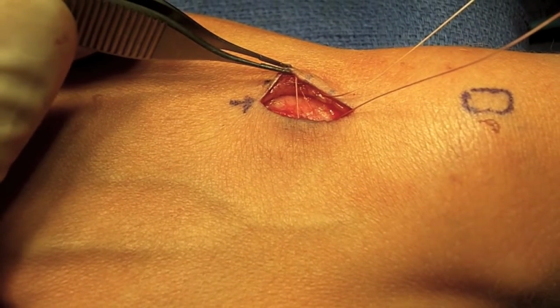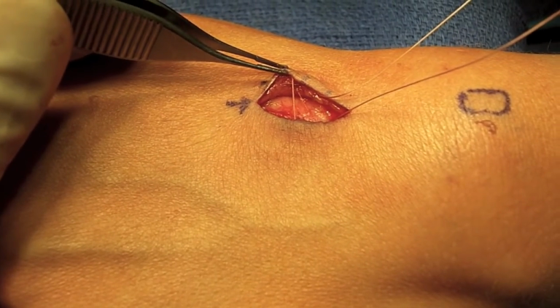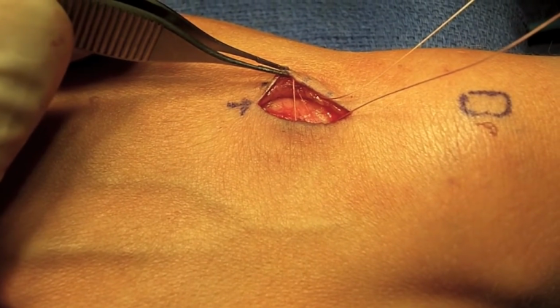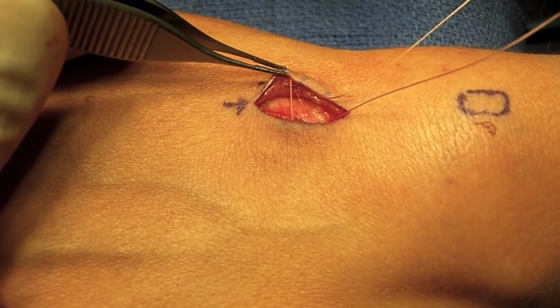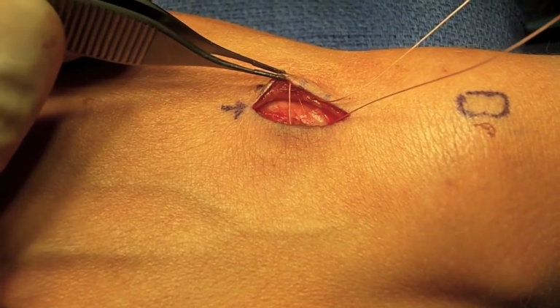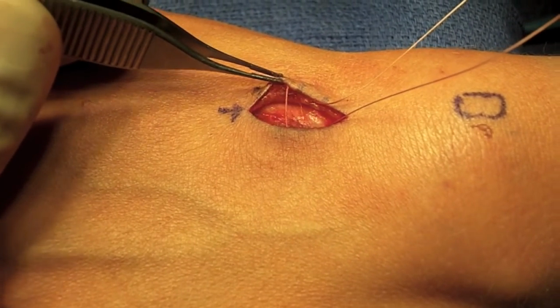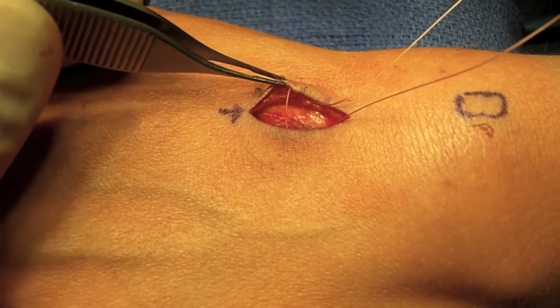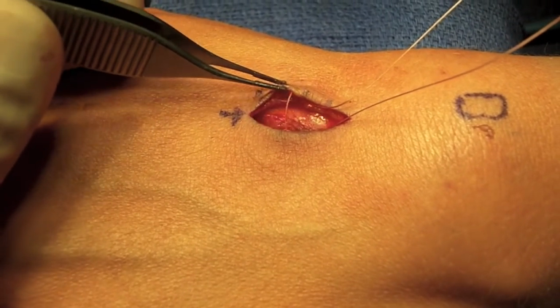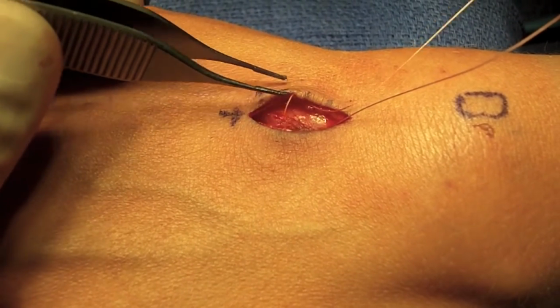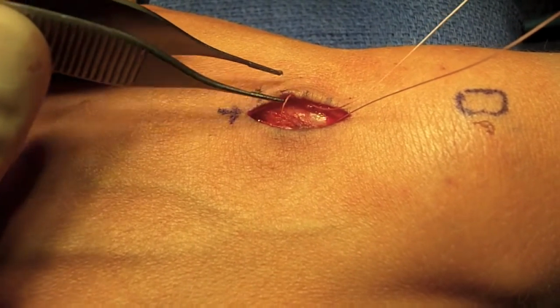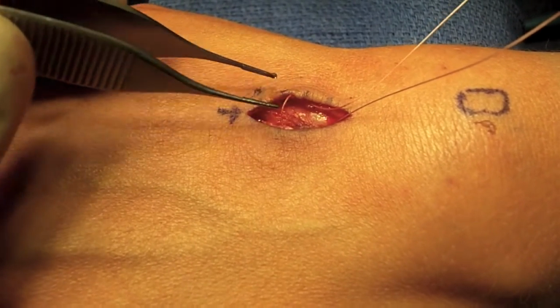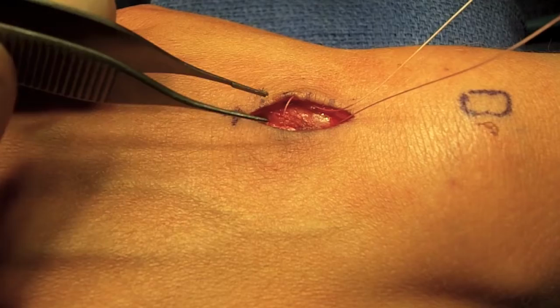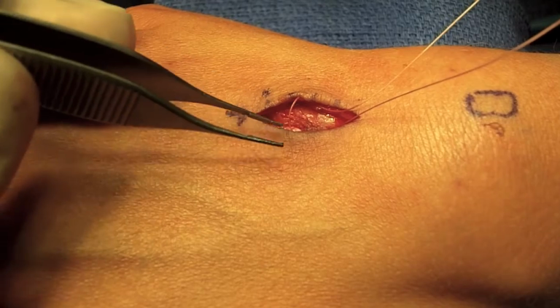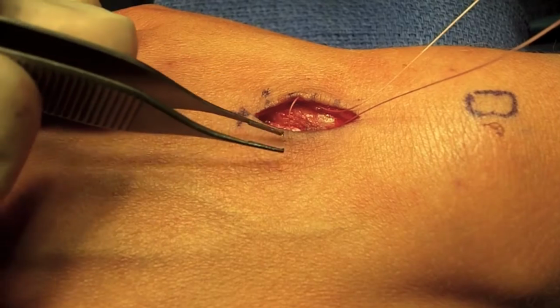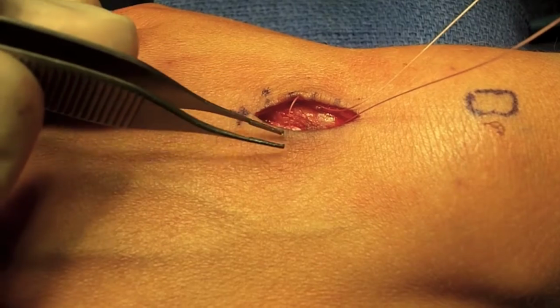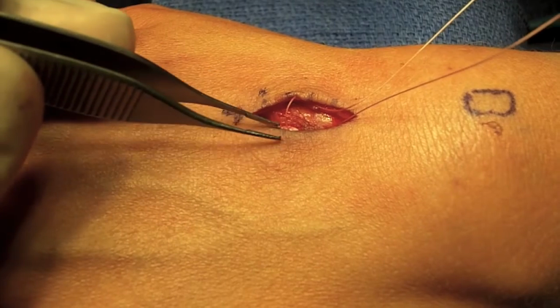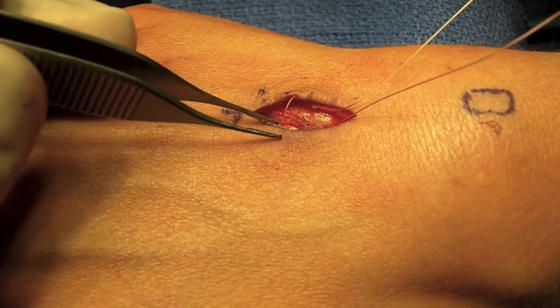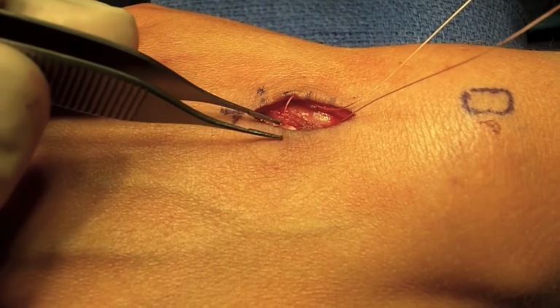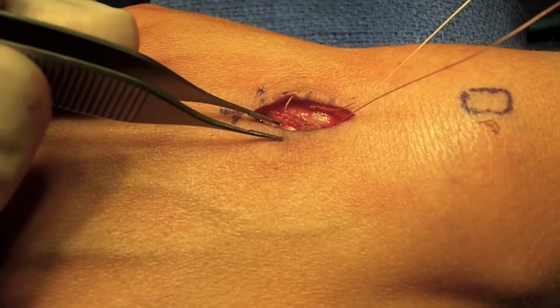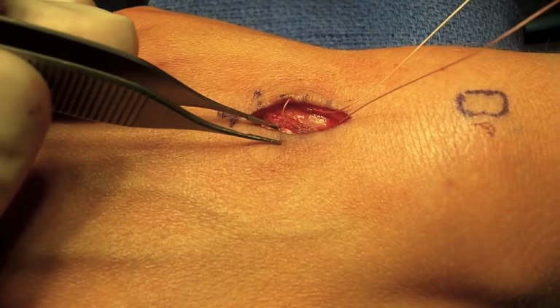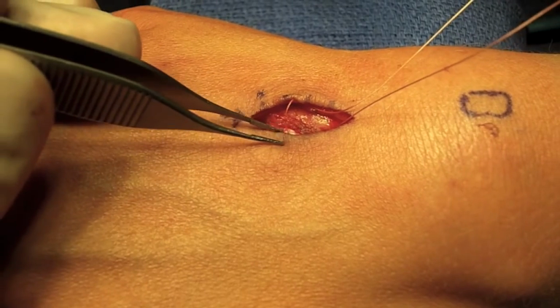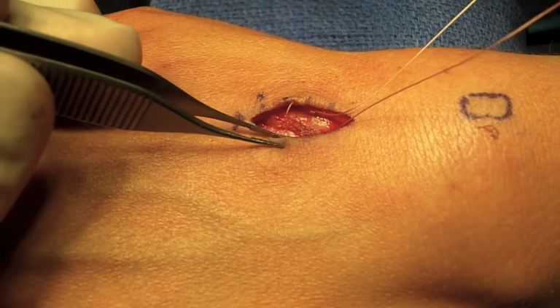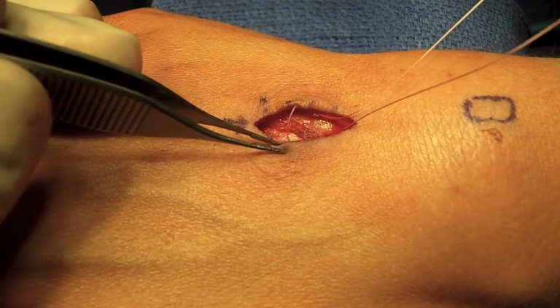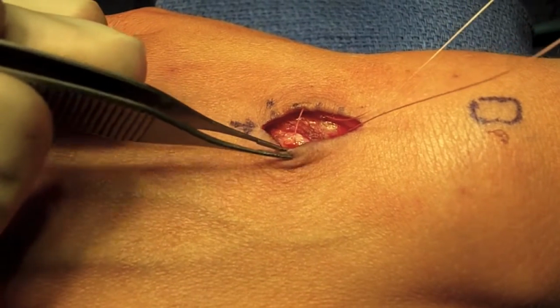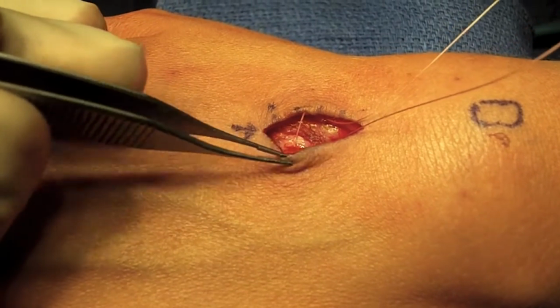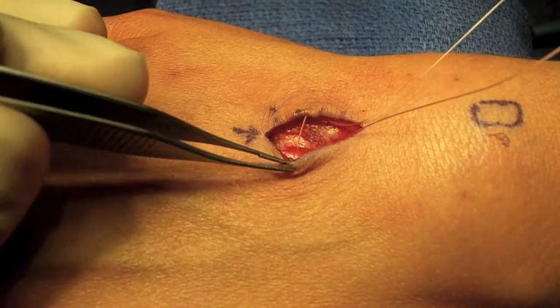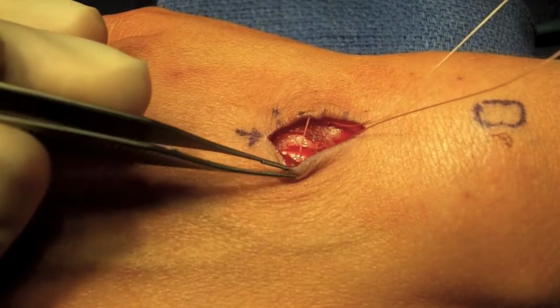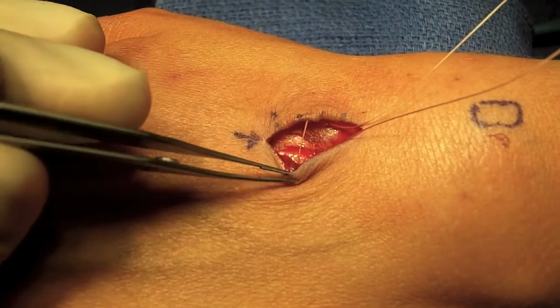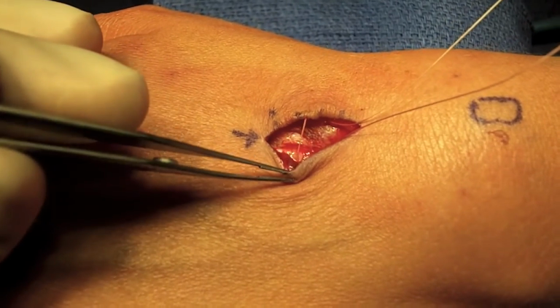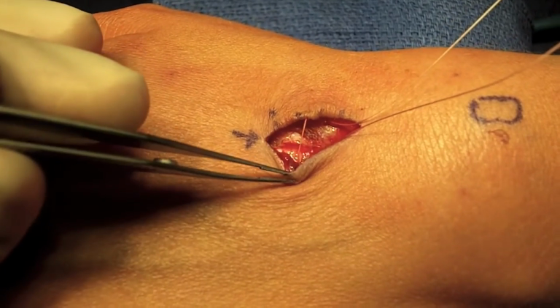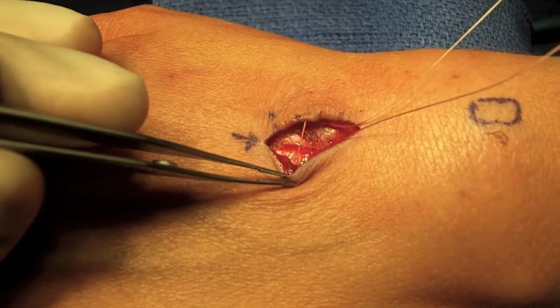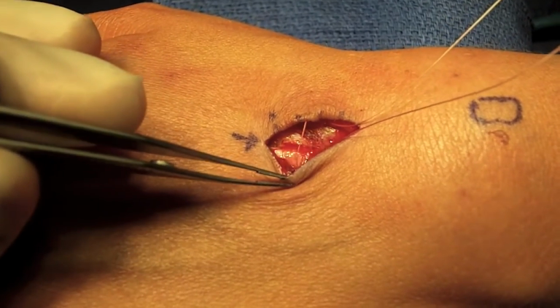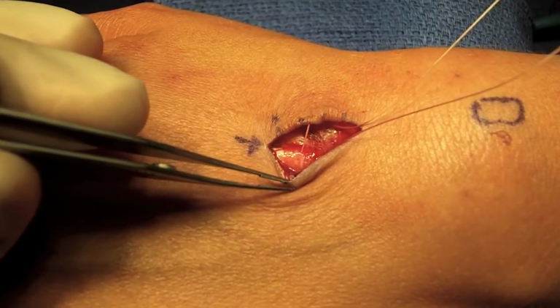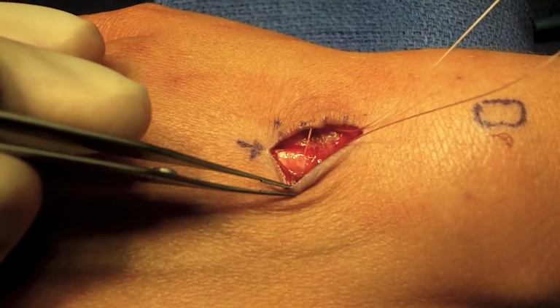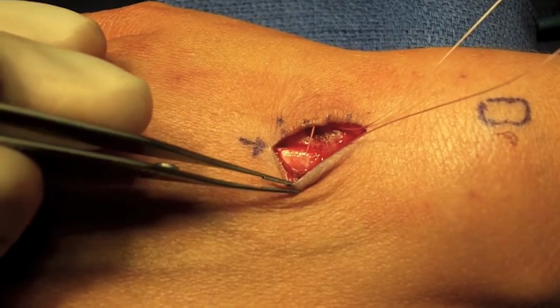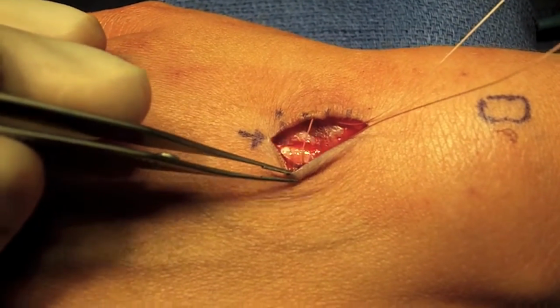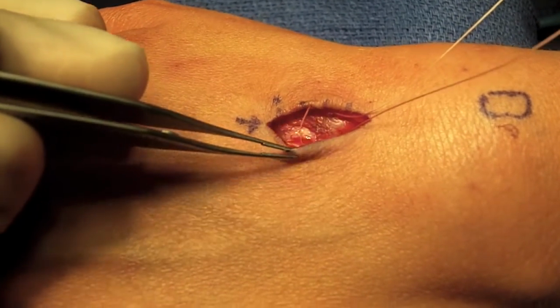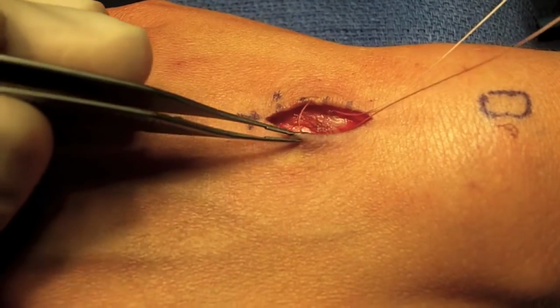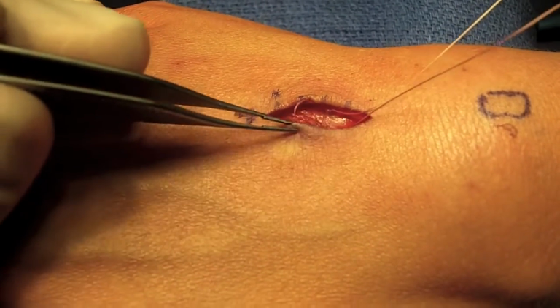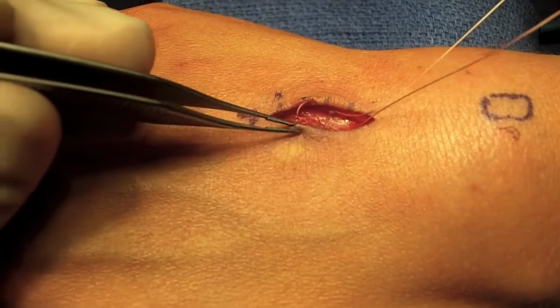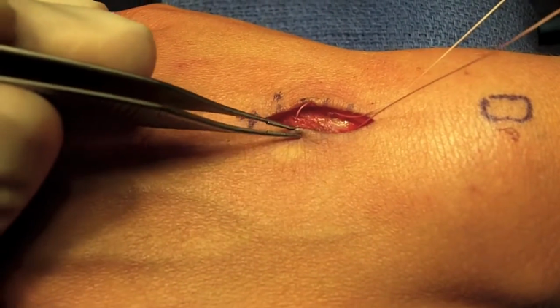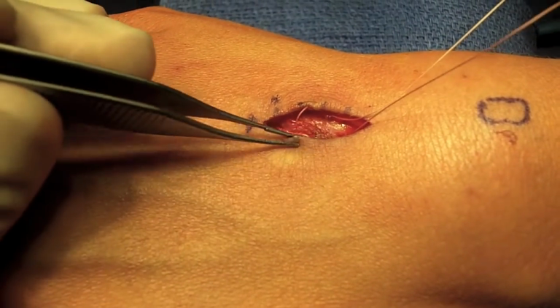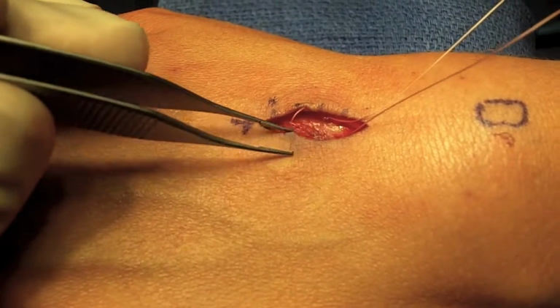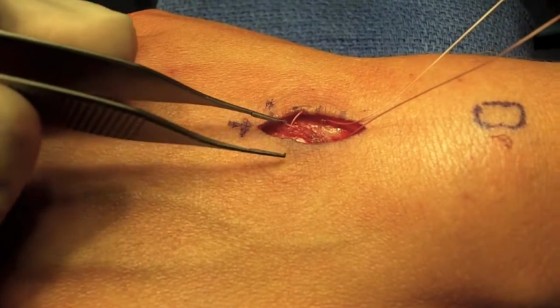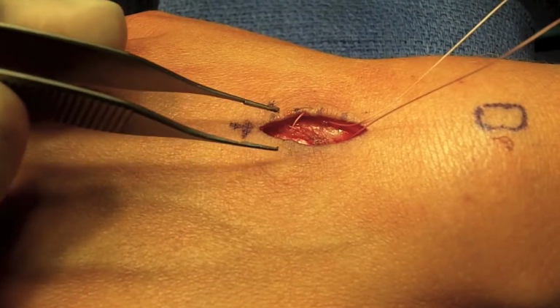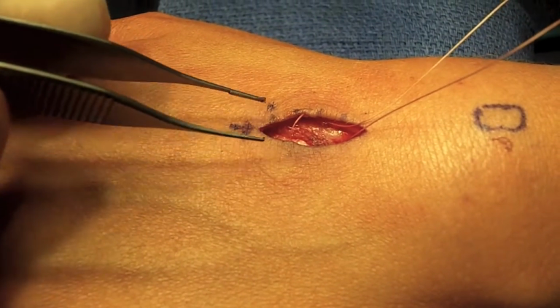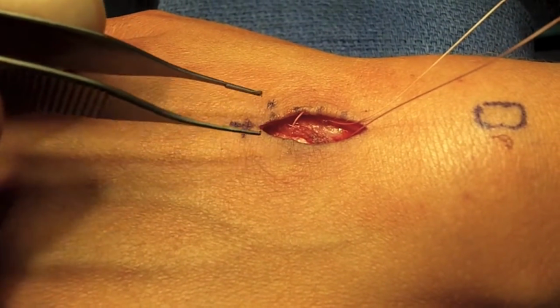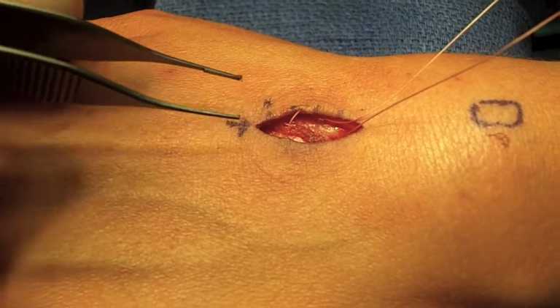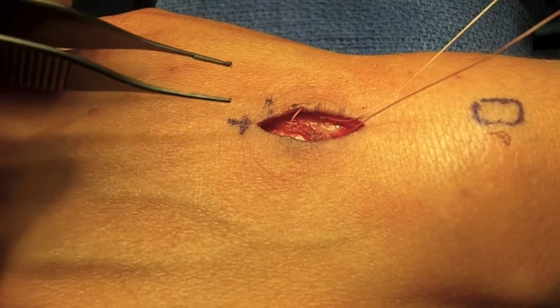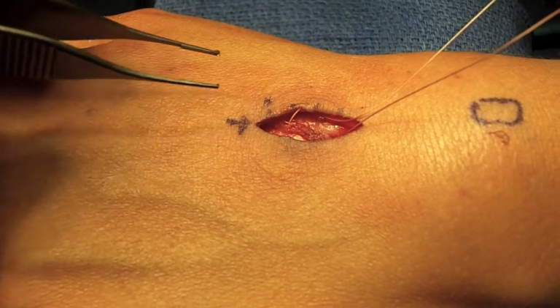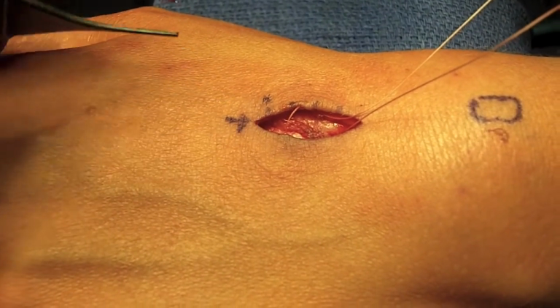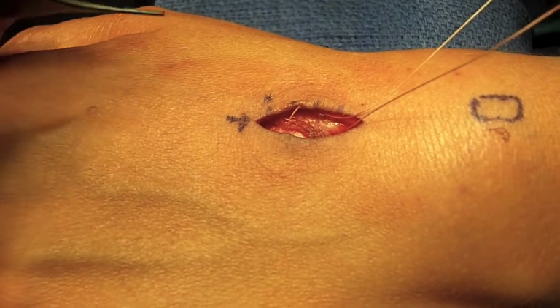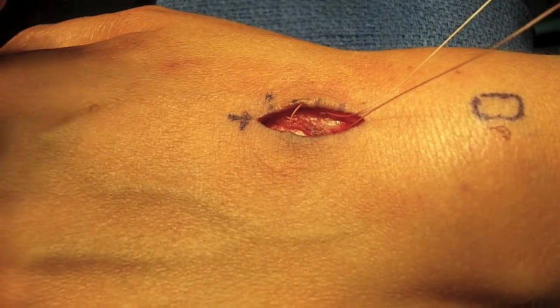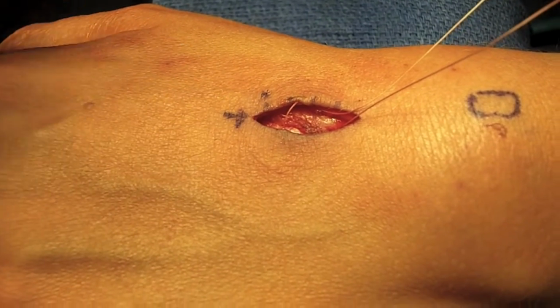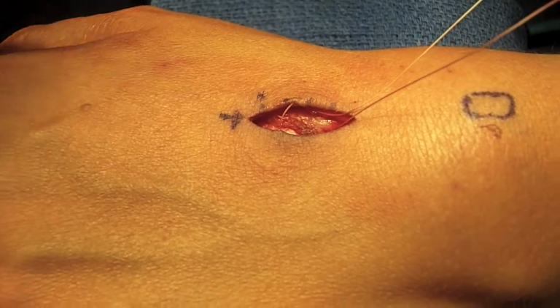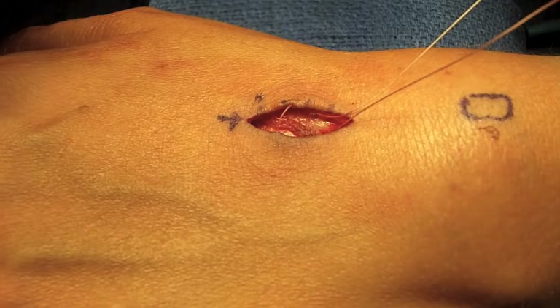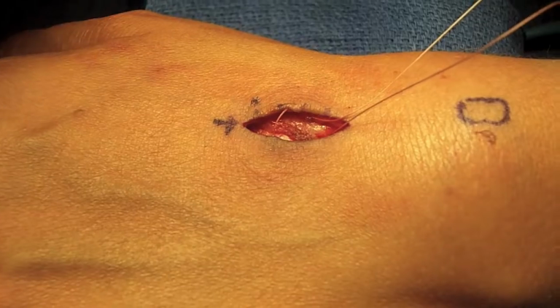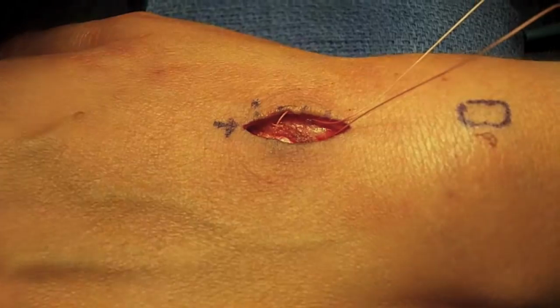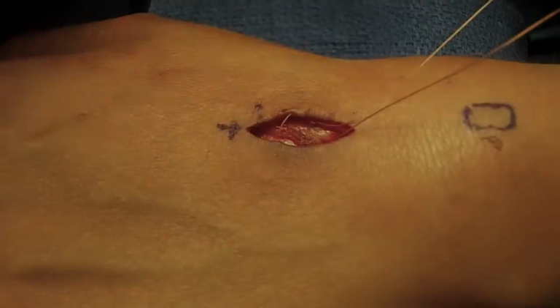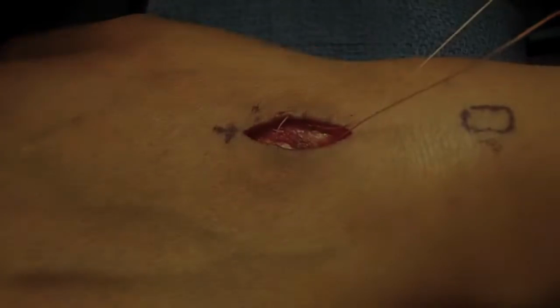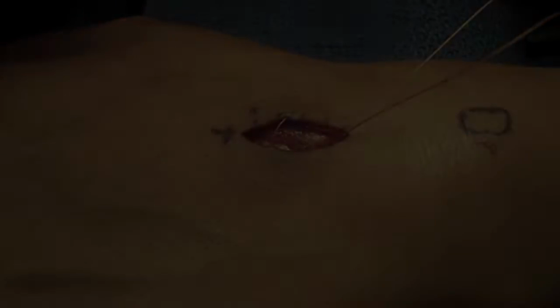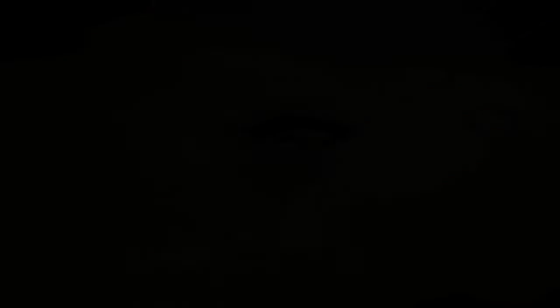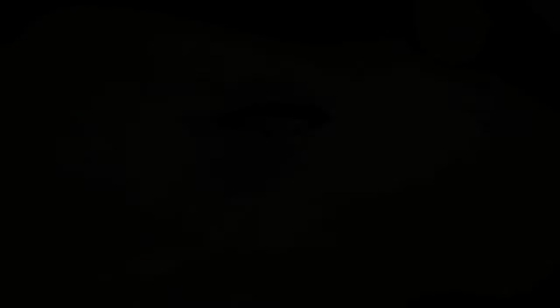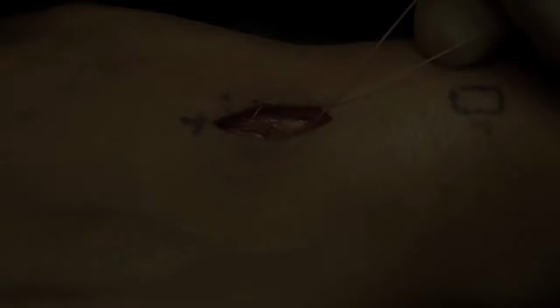The suture I'm using is a fast-absorbing, dissolvable suture material. The needle is very small, which helps me create a more perfect closure.